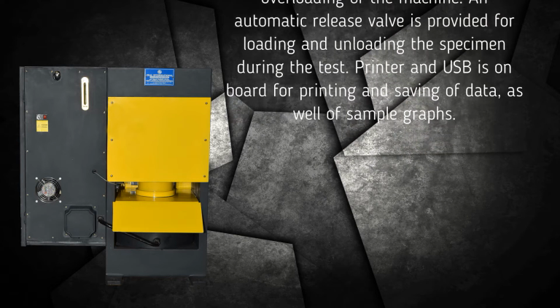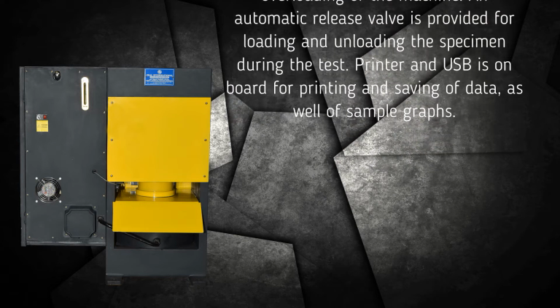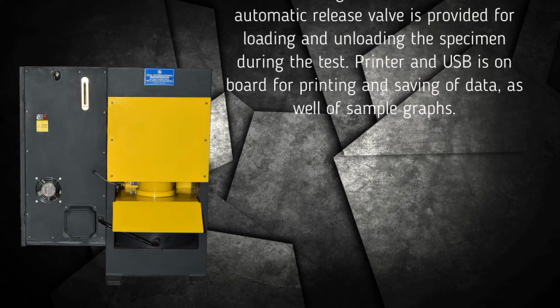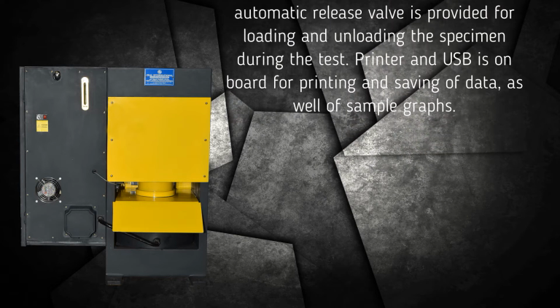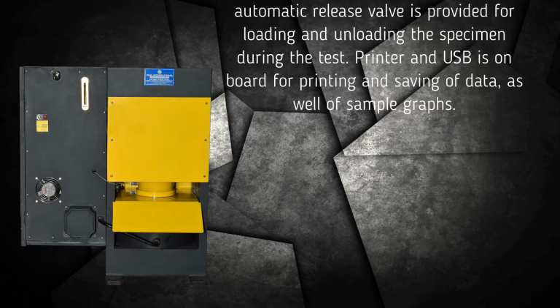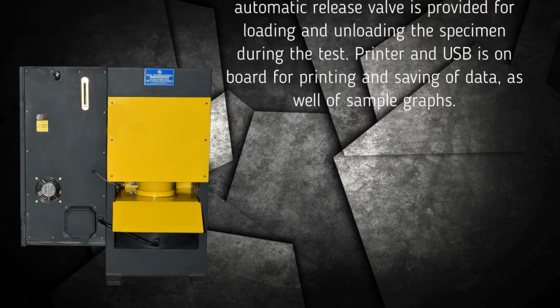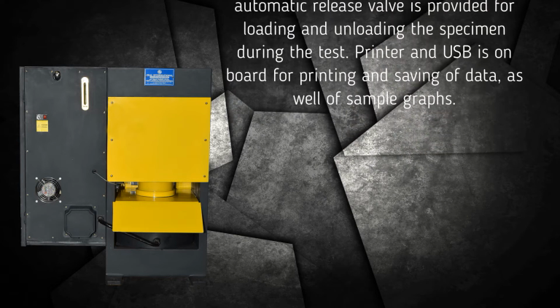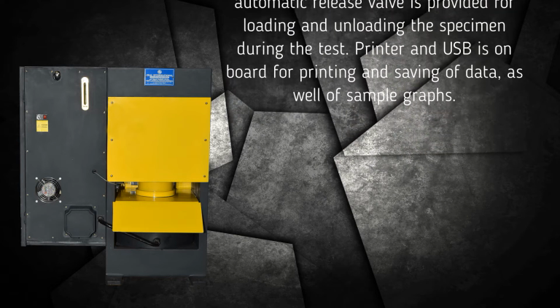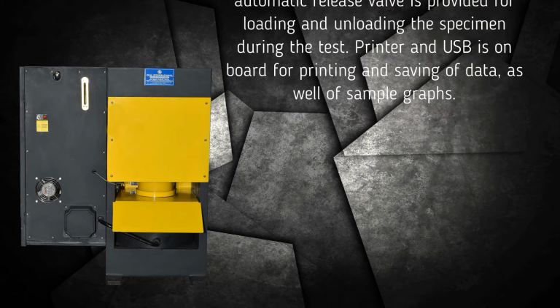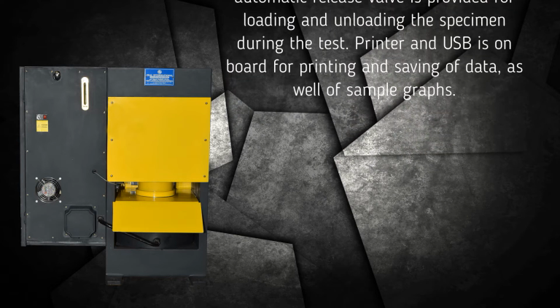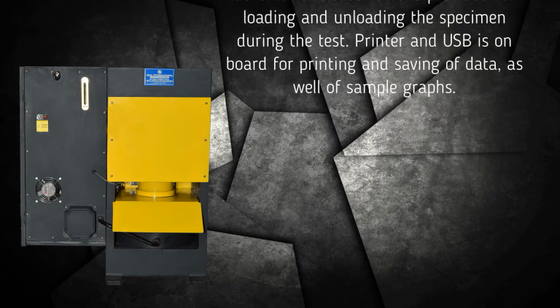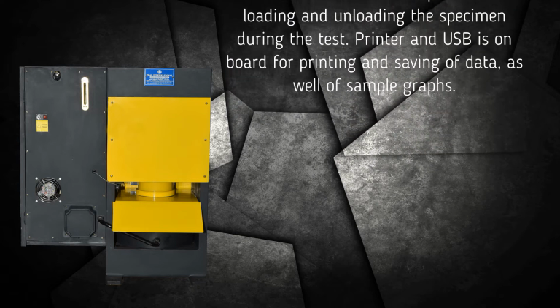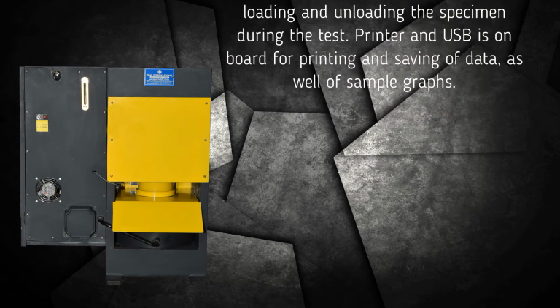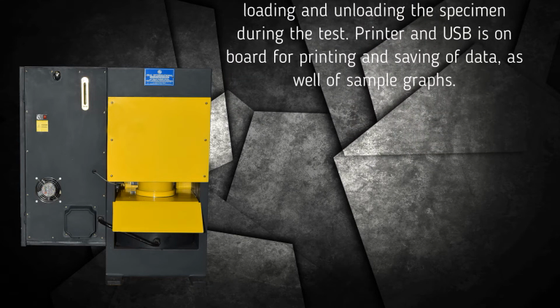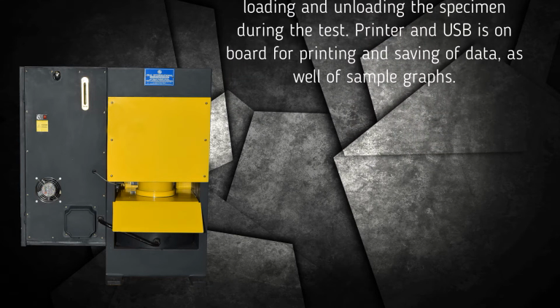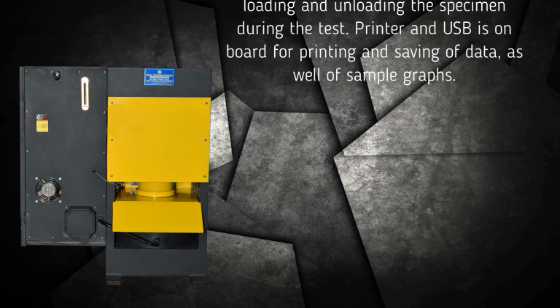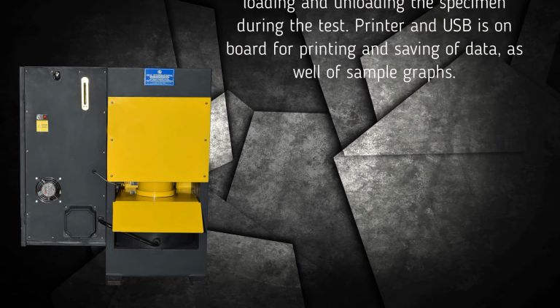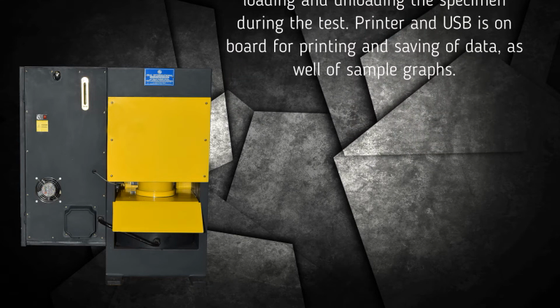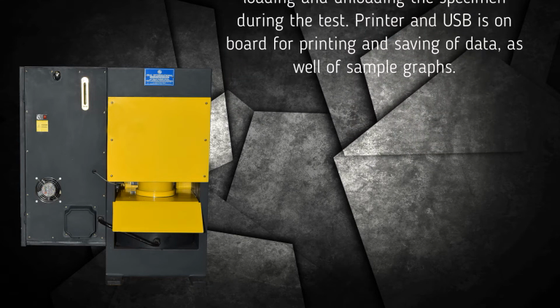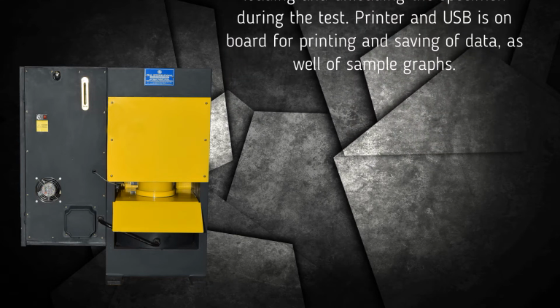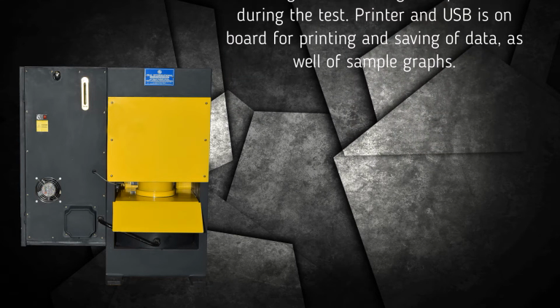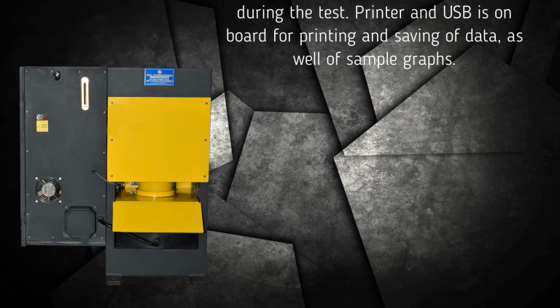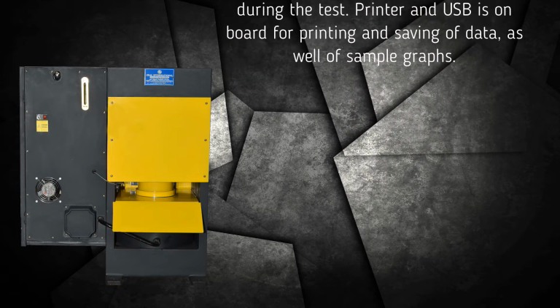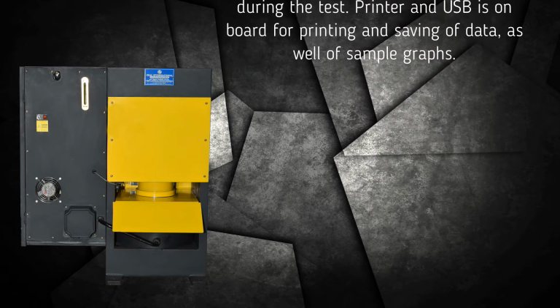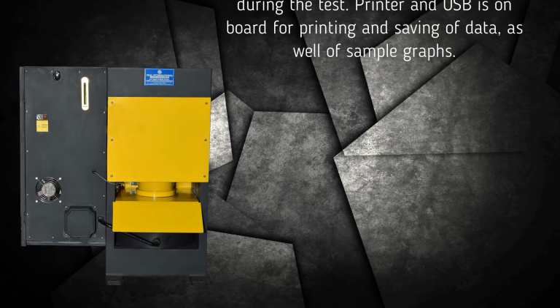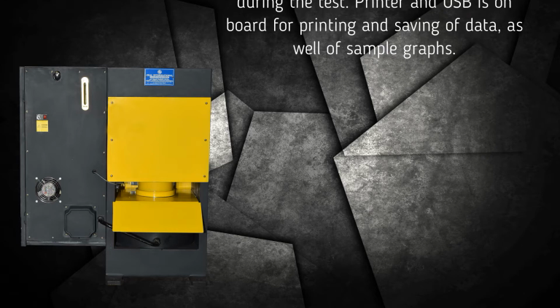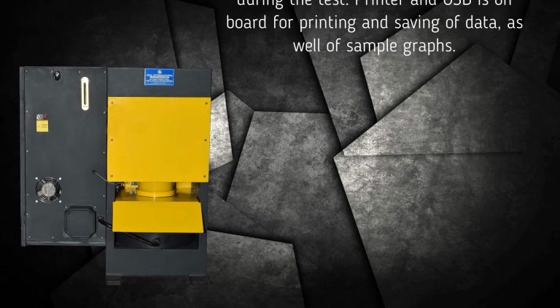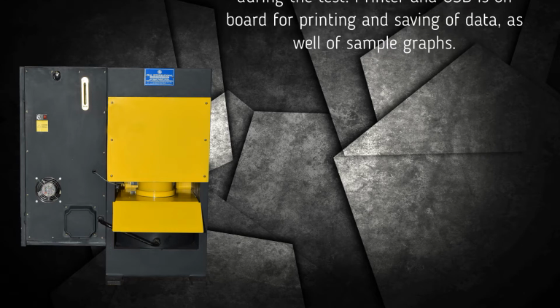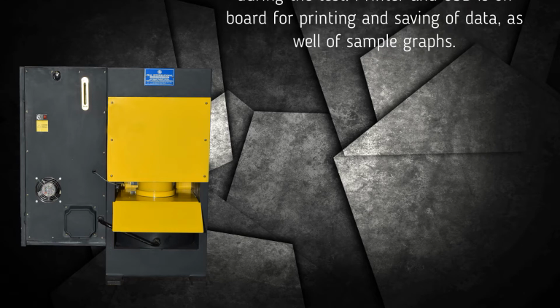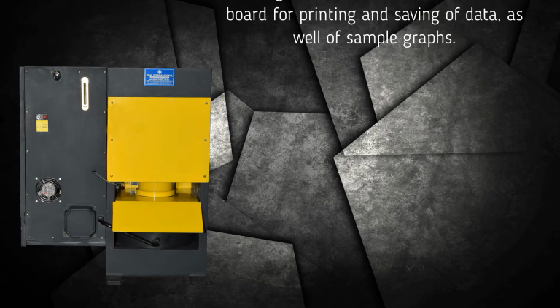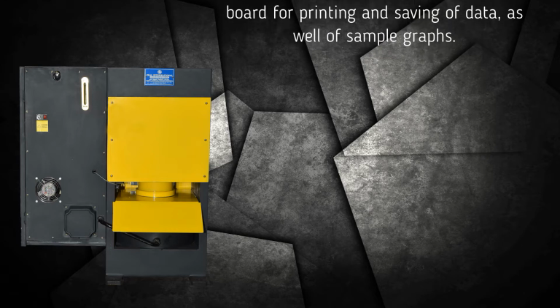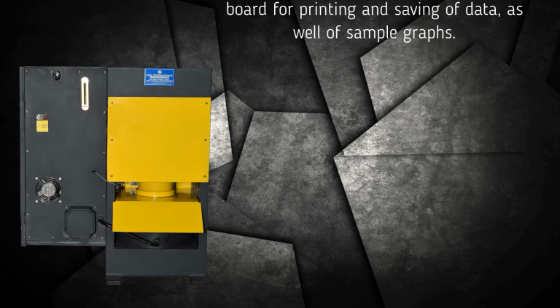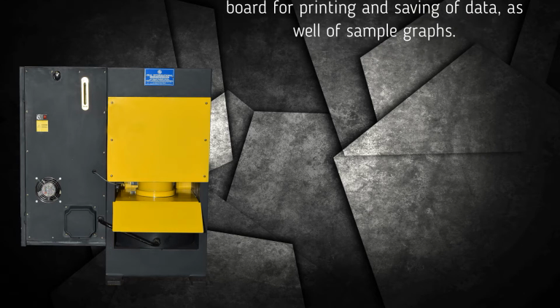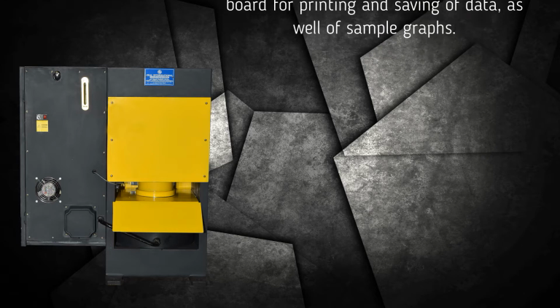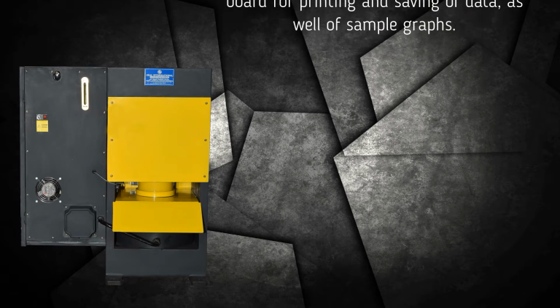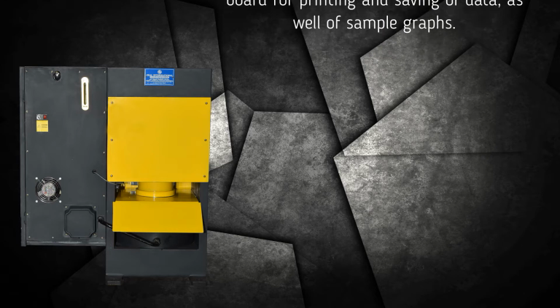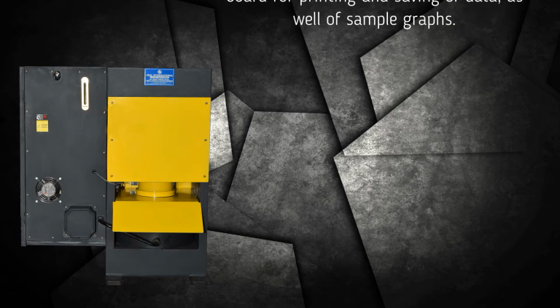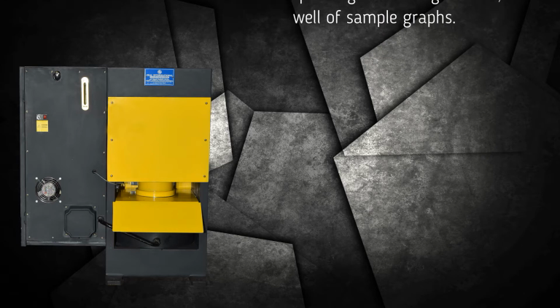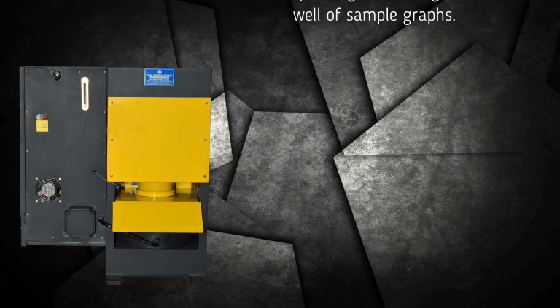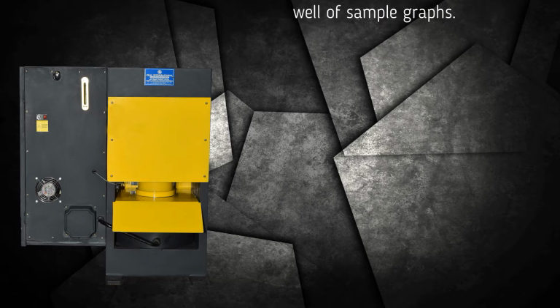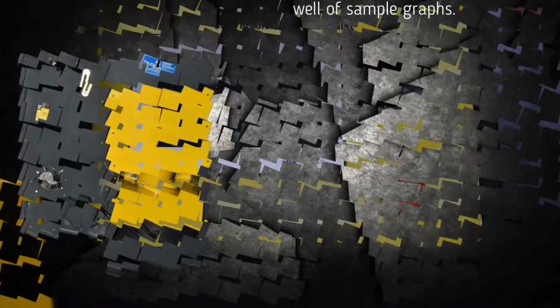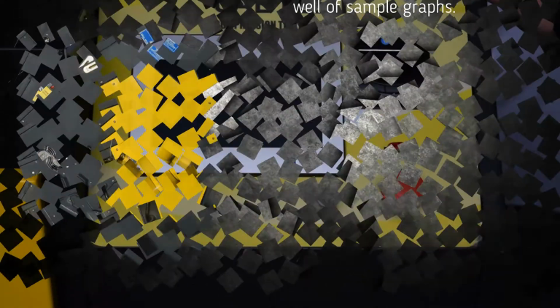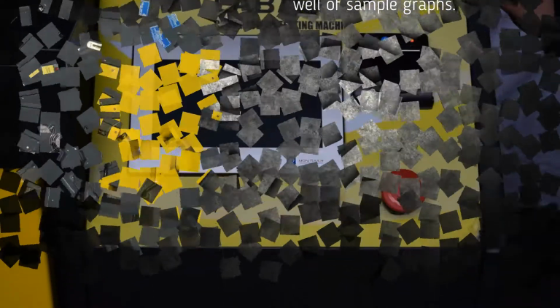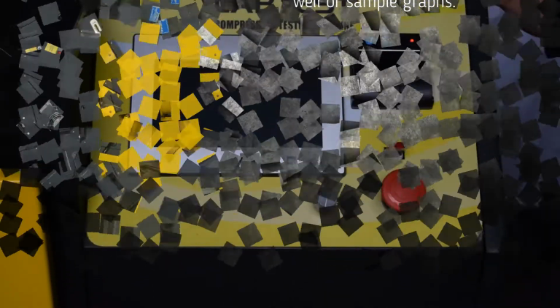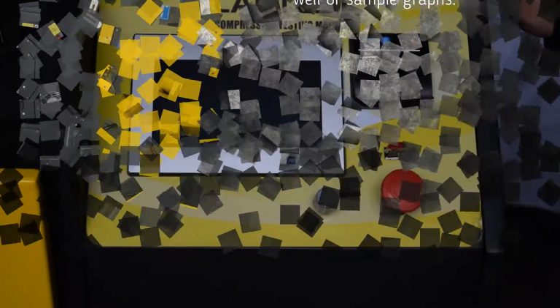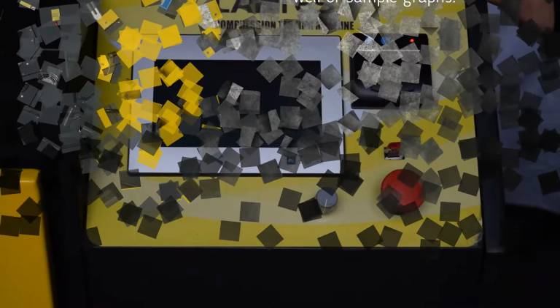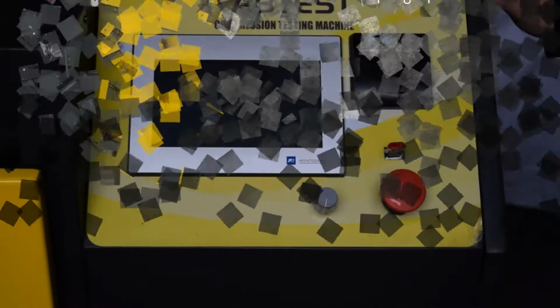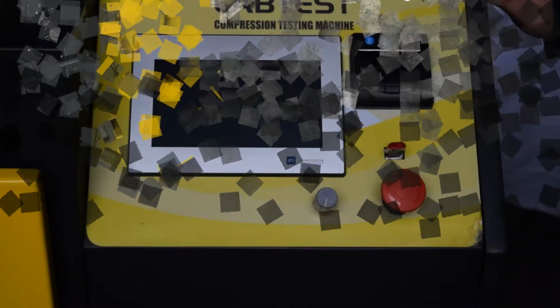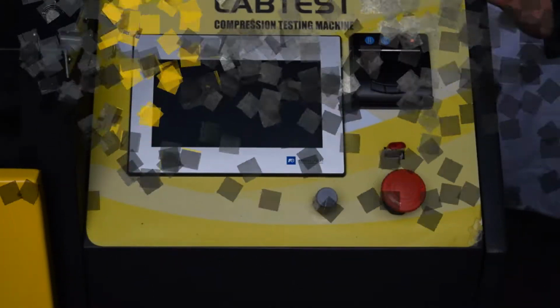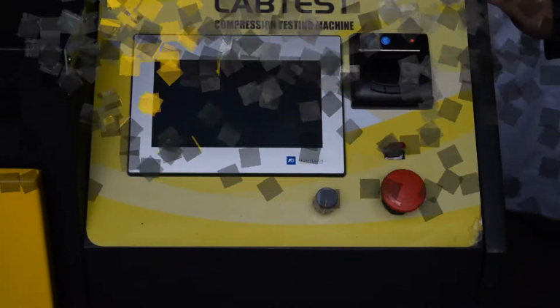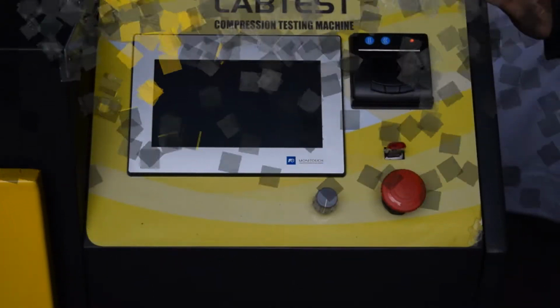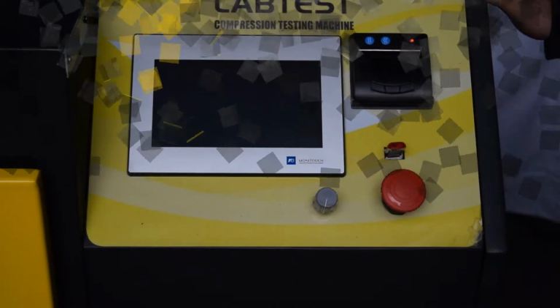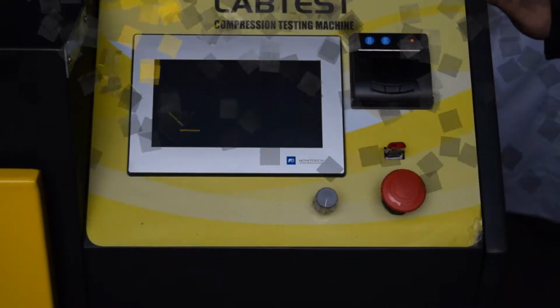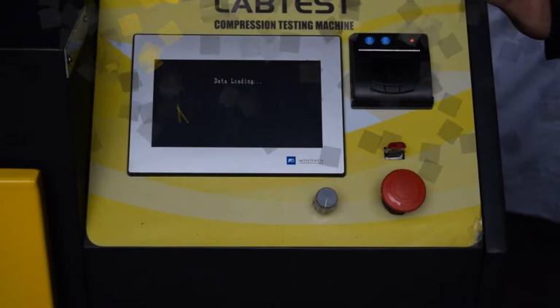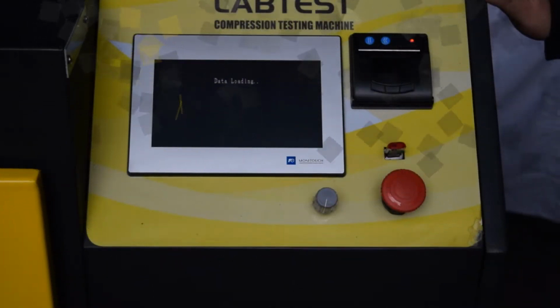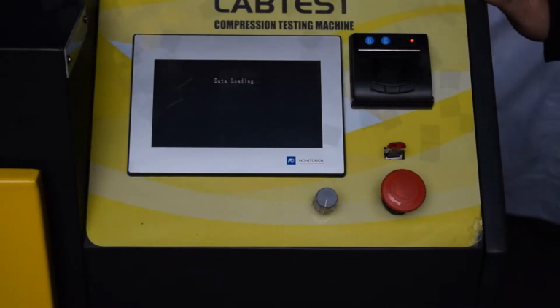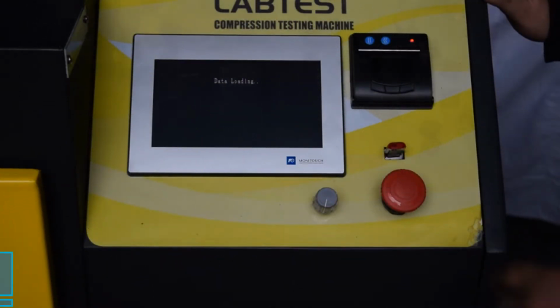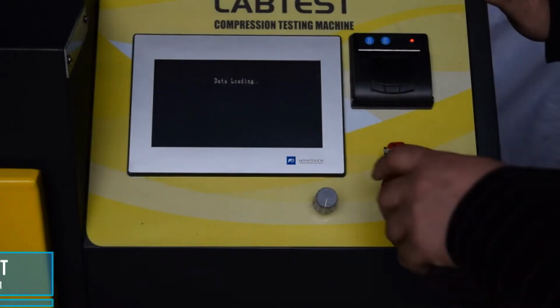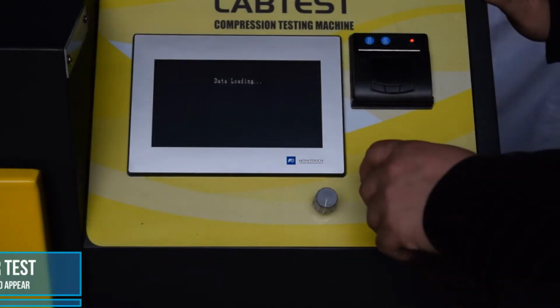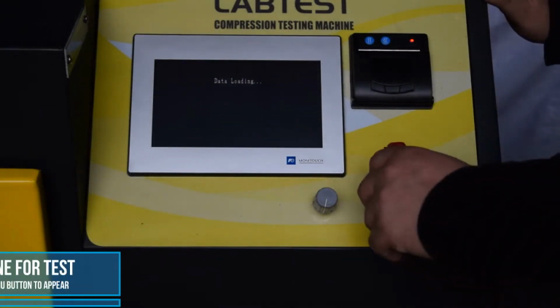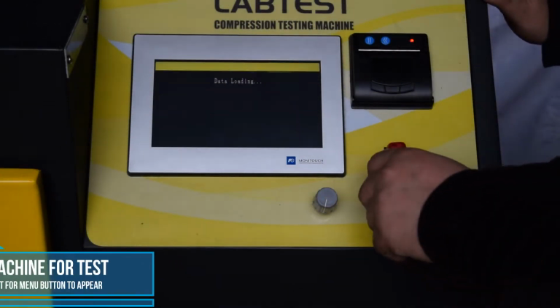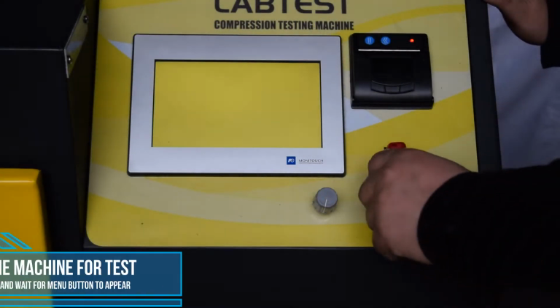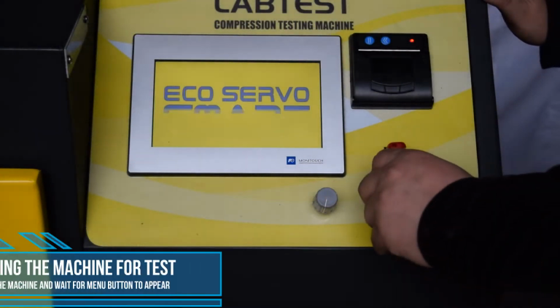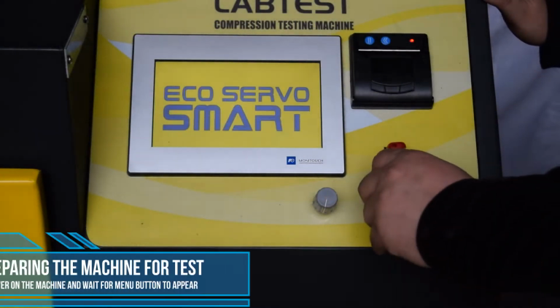A printer and USB port are onboard for printing and saving of data, as well as sample graphs. This covers preparing the machine for the test.